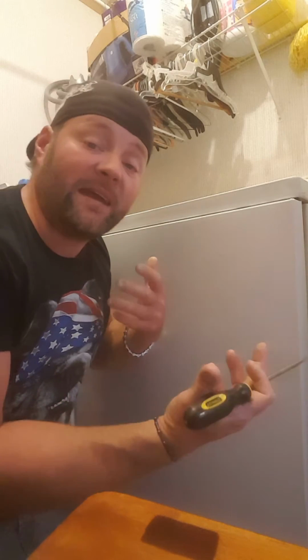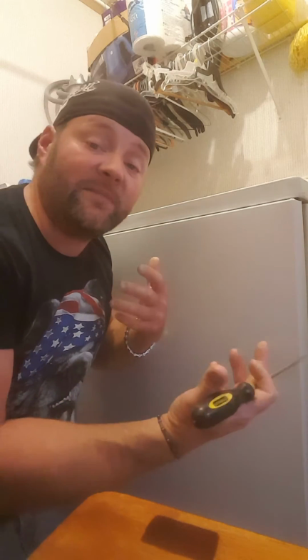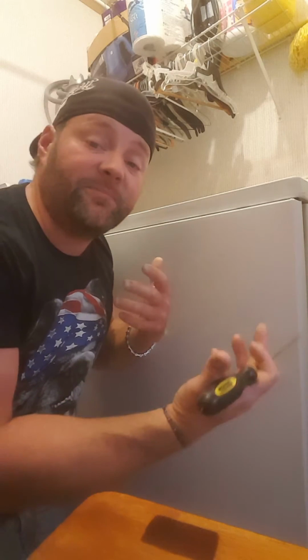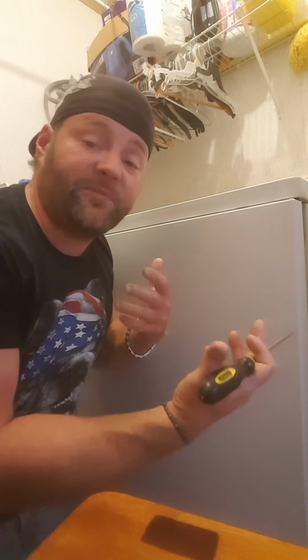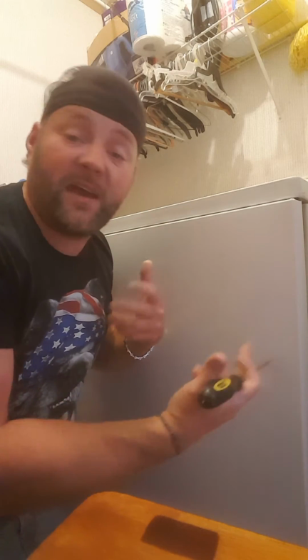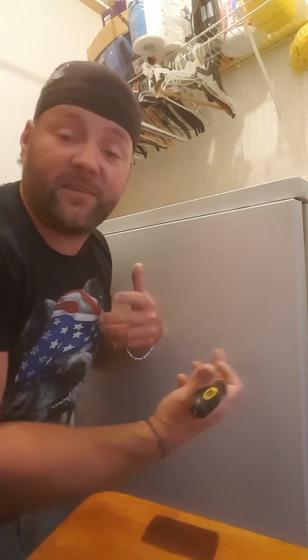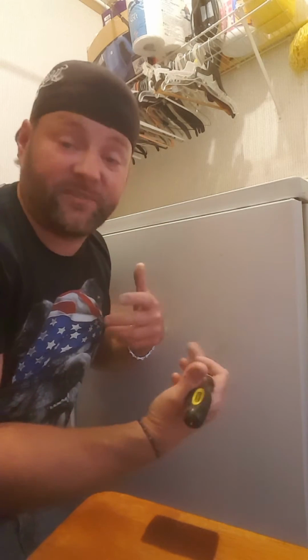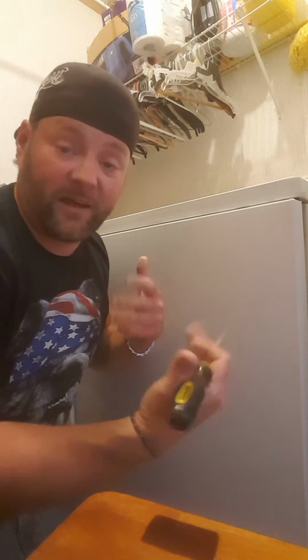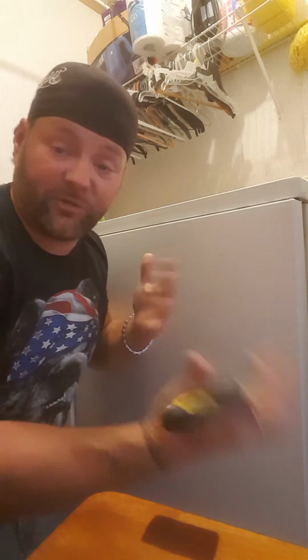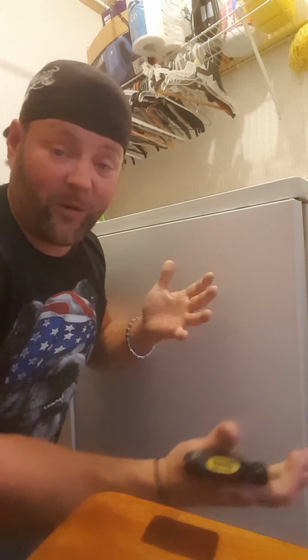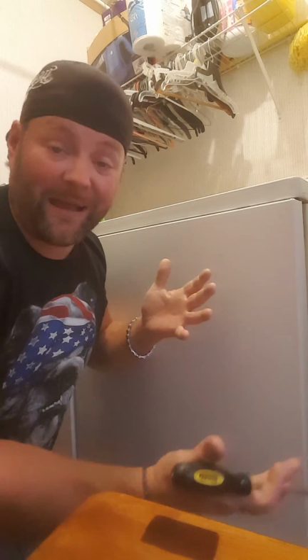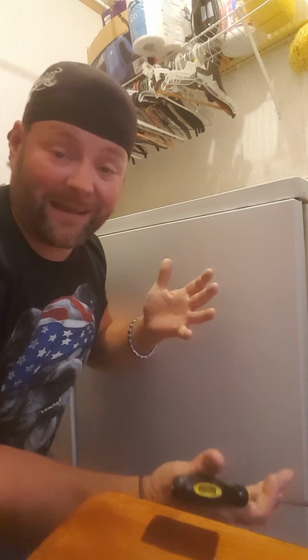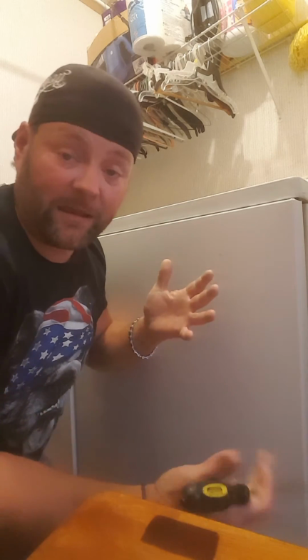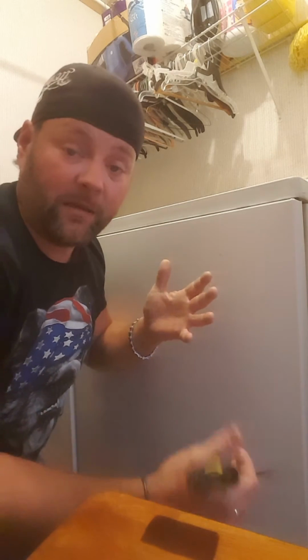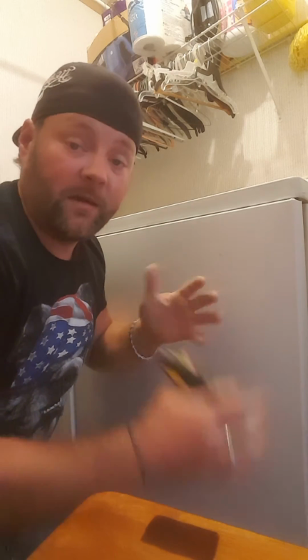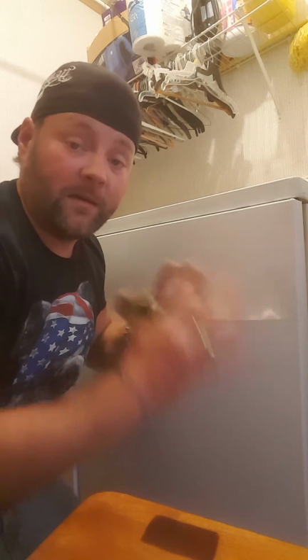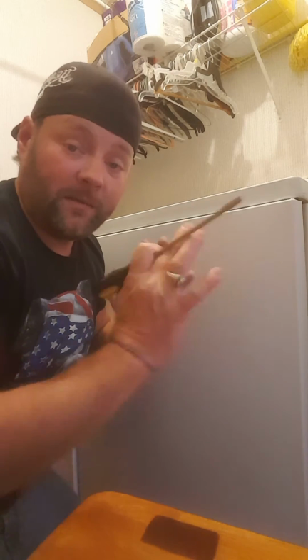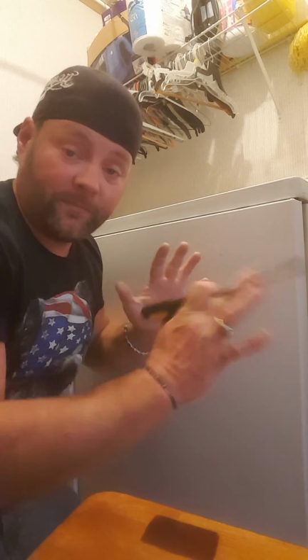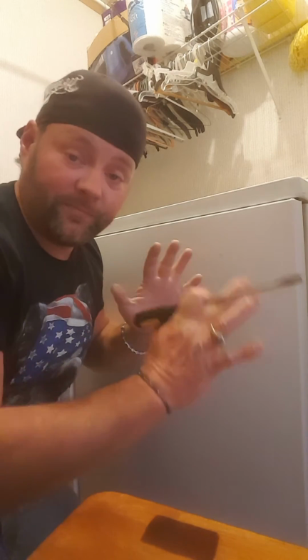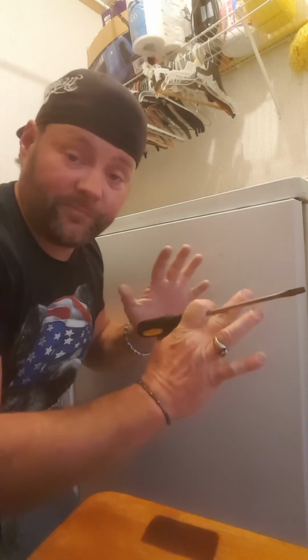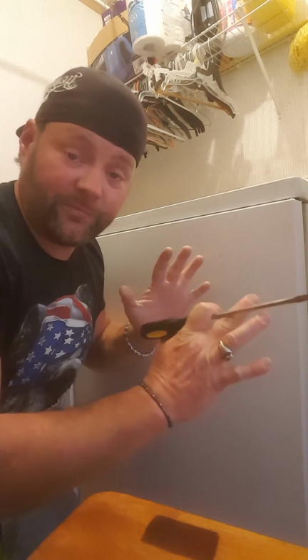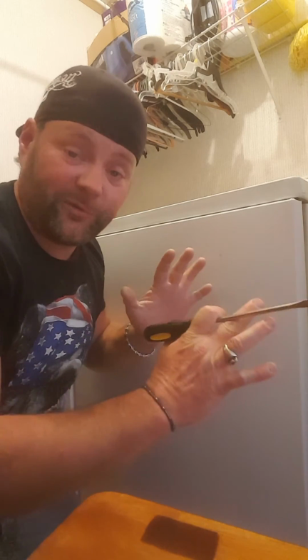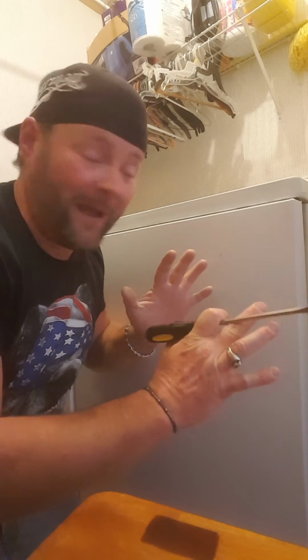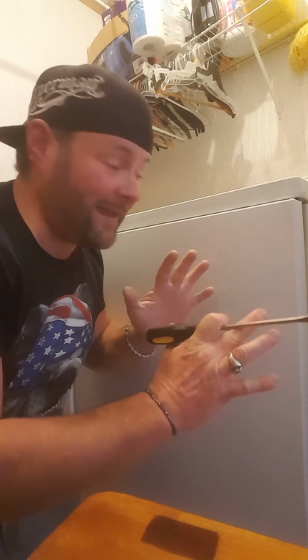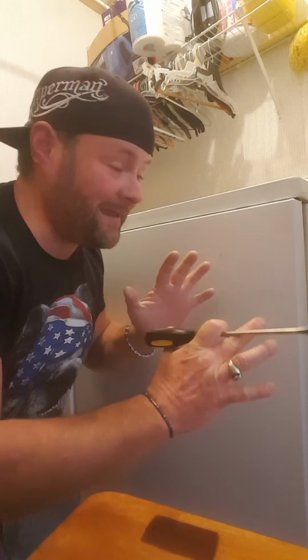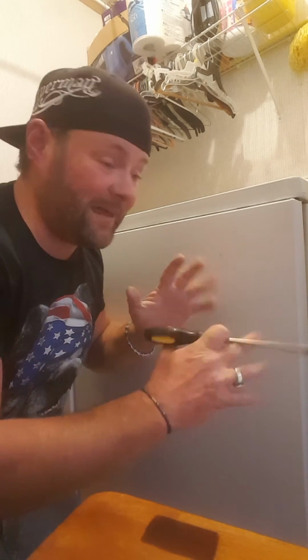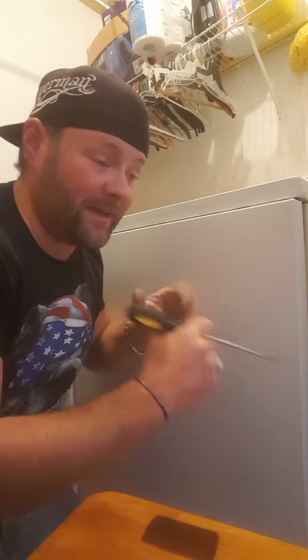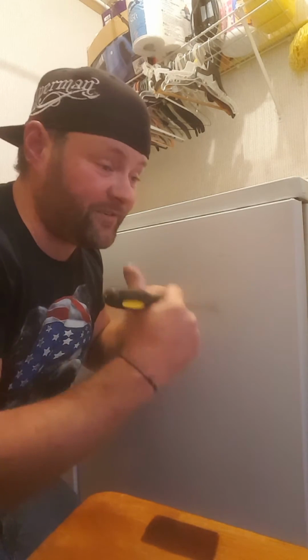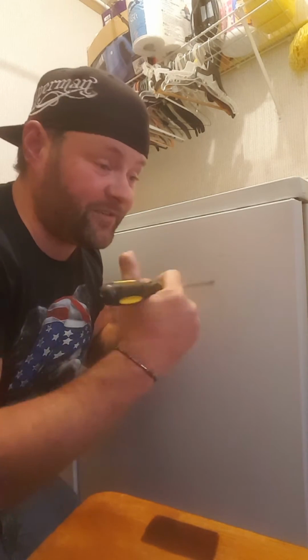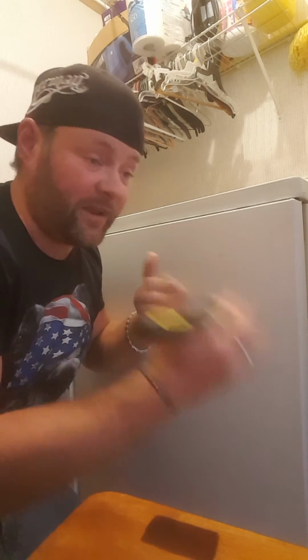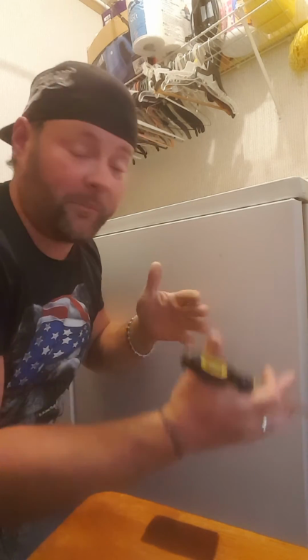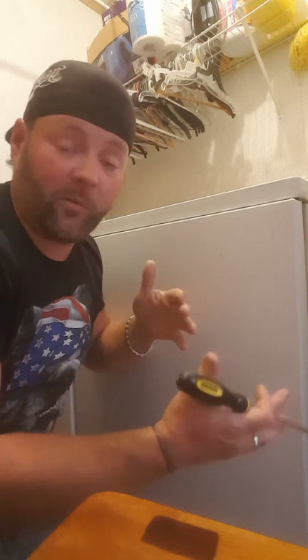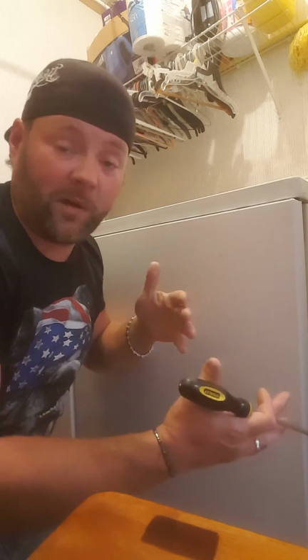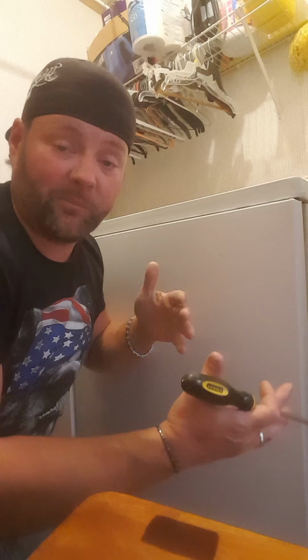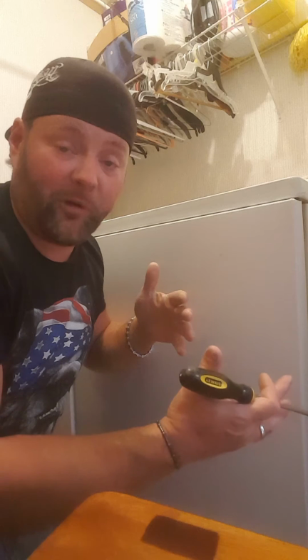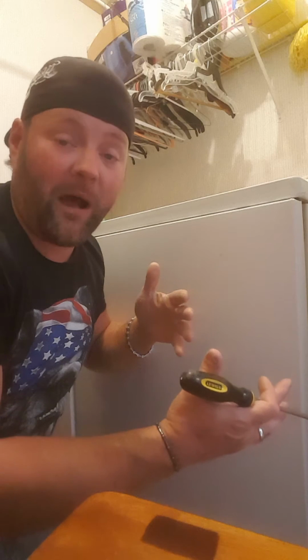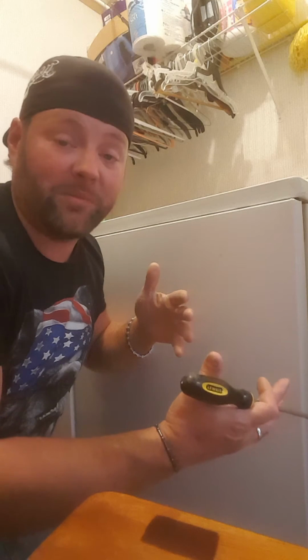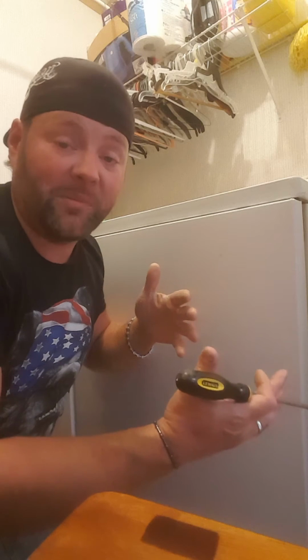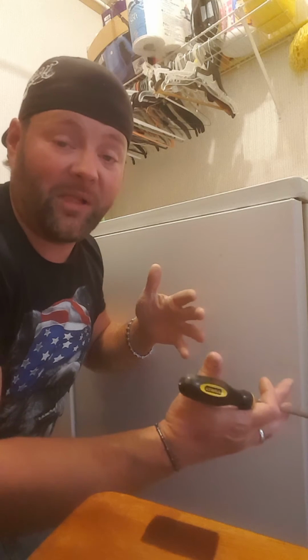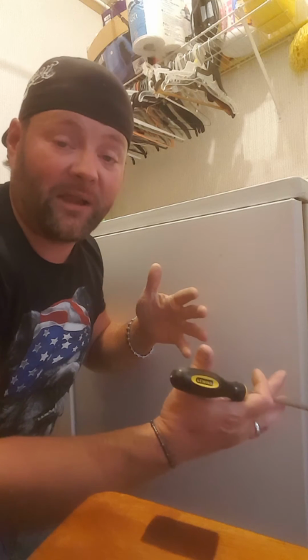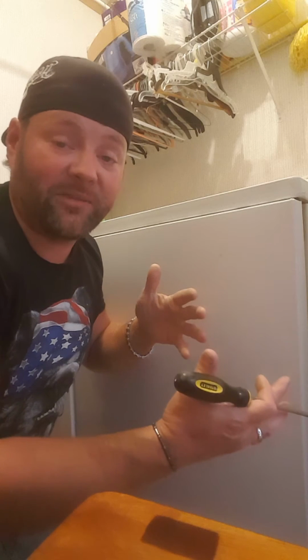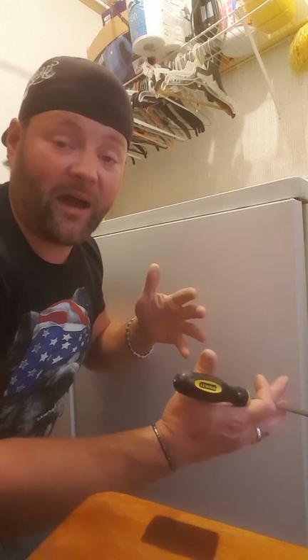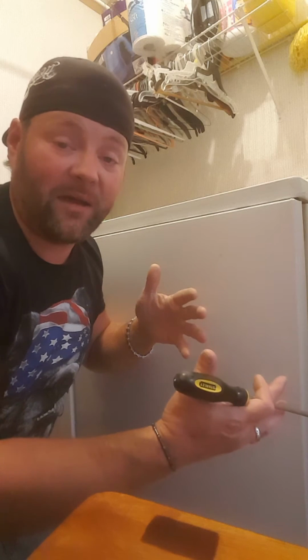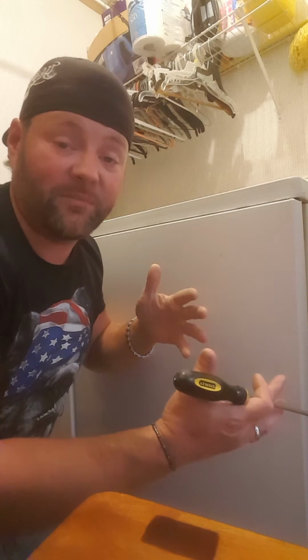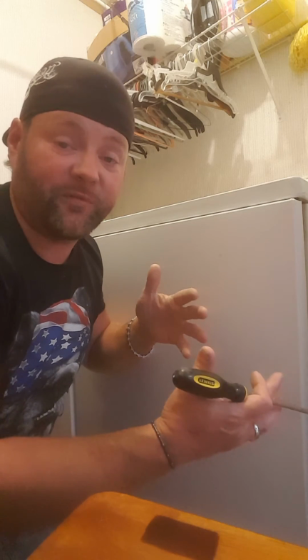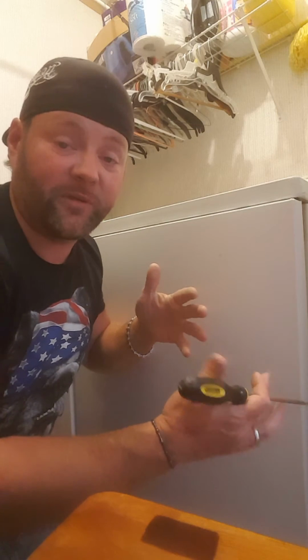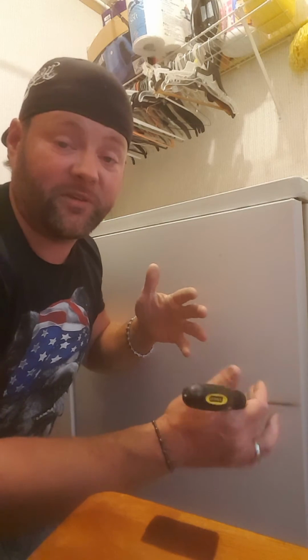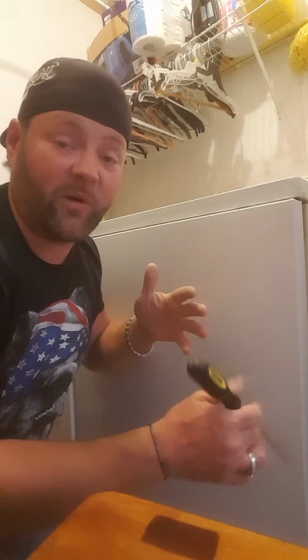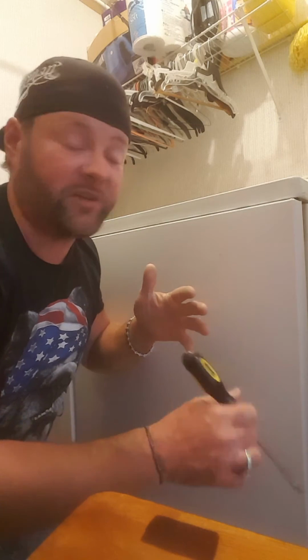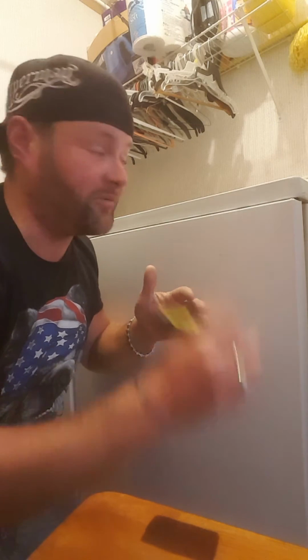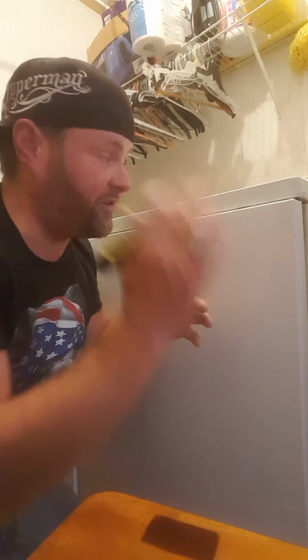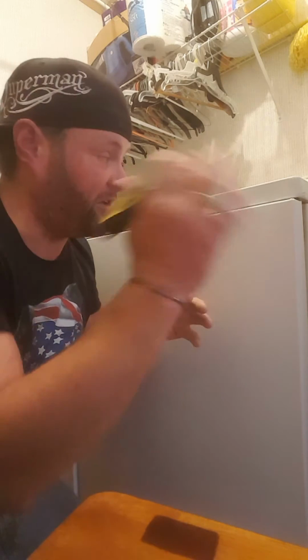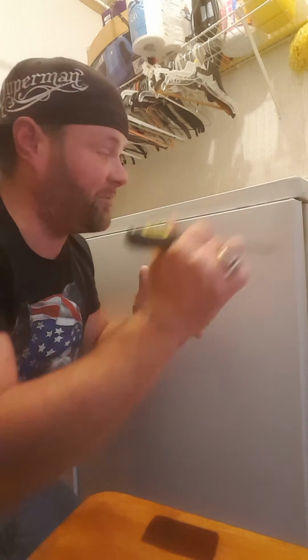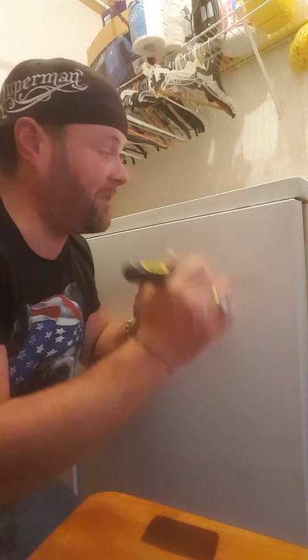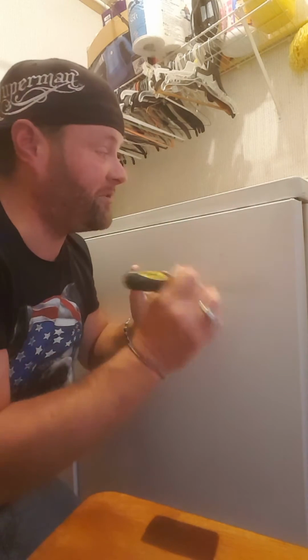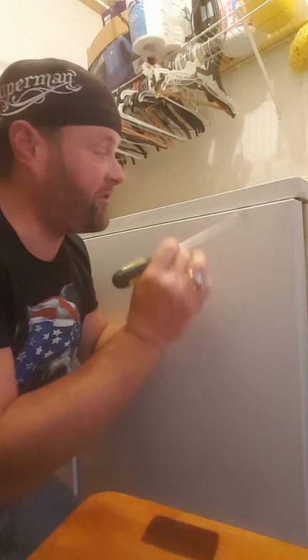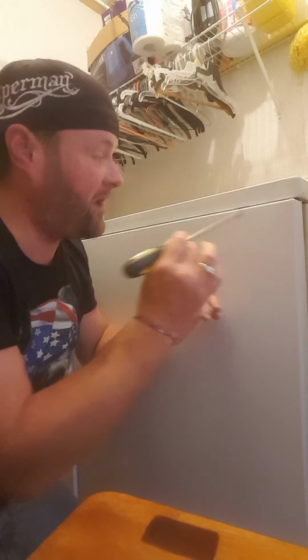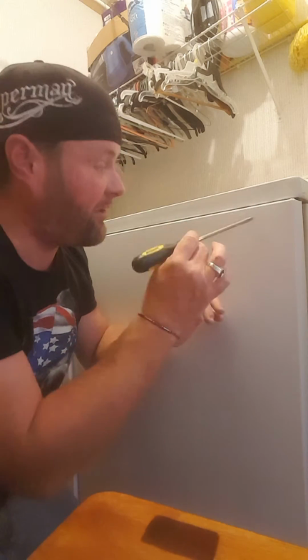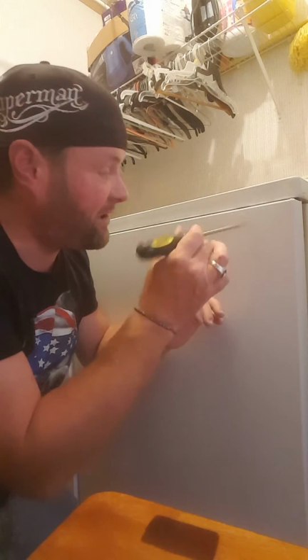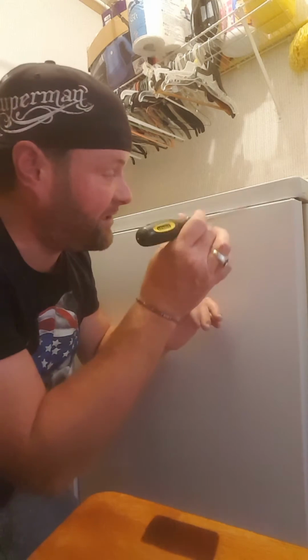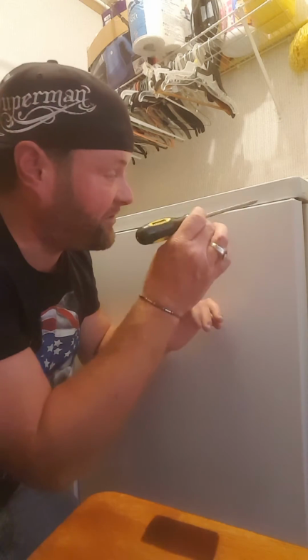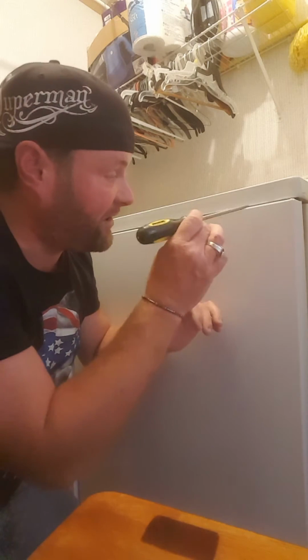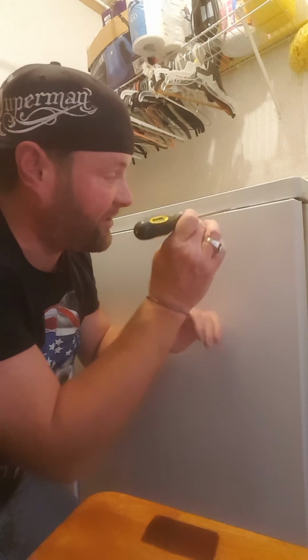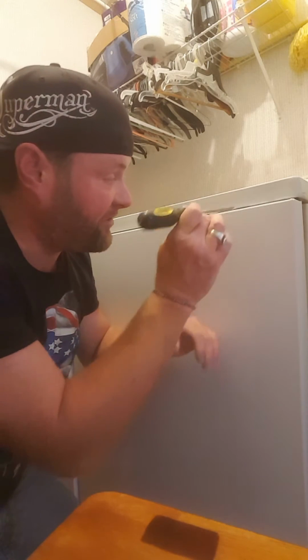Like say it's not draining. Draining is the number one problem a lot of times for these washing machines, but let me show you how easy it is.